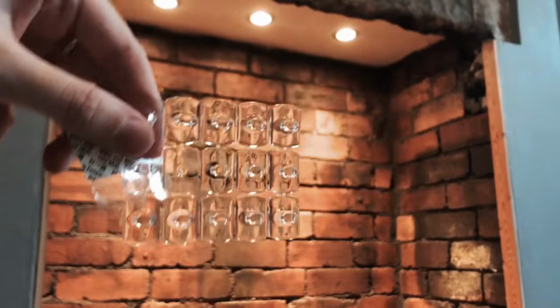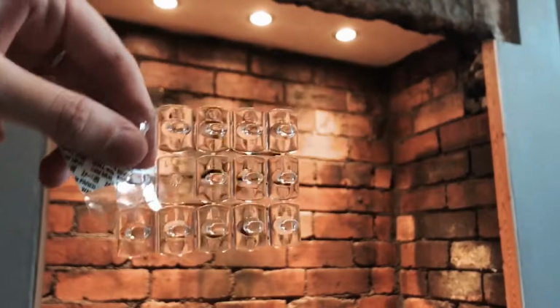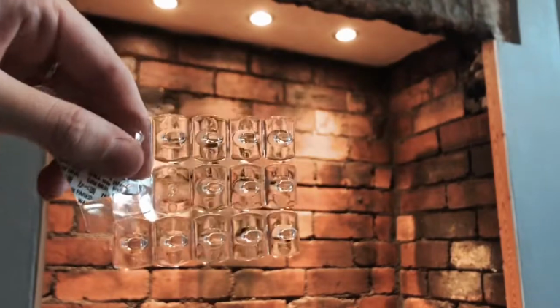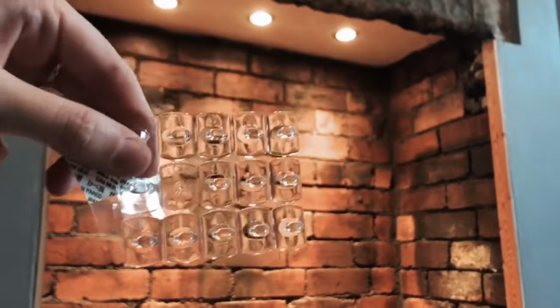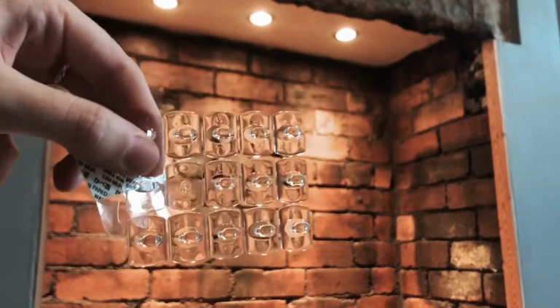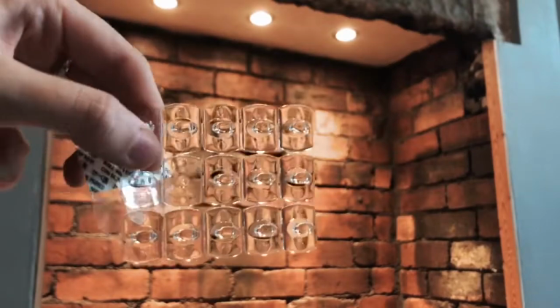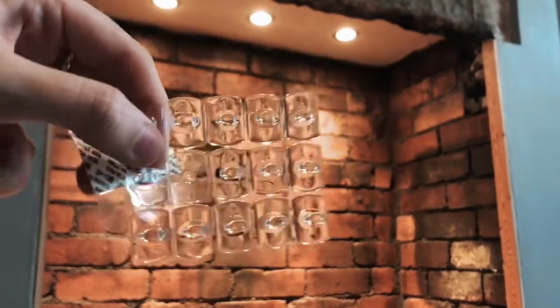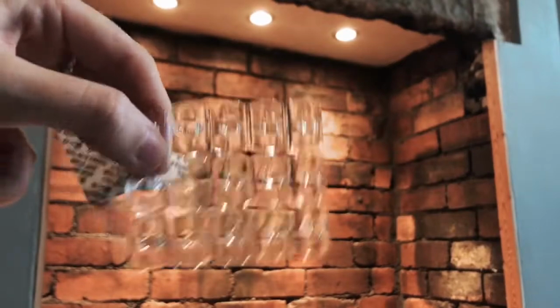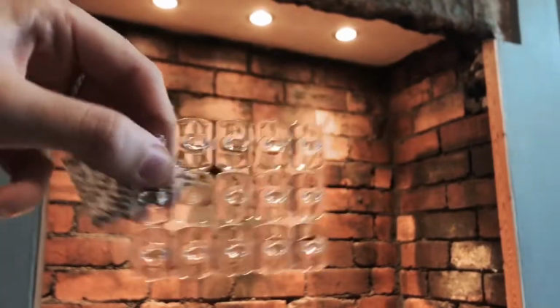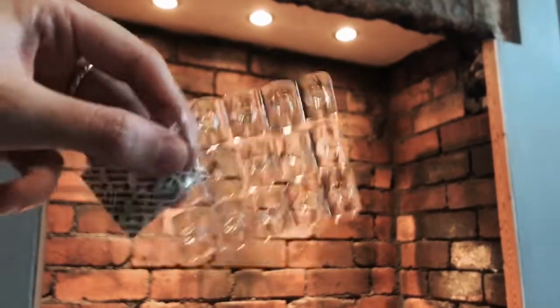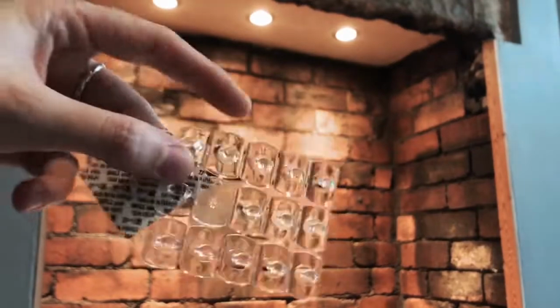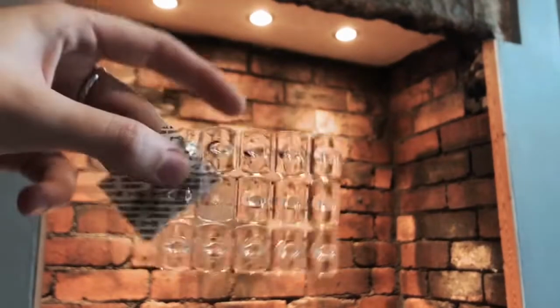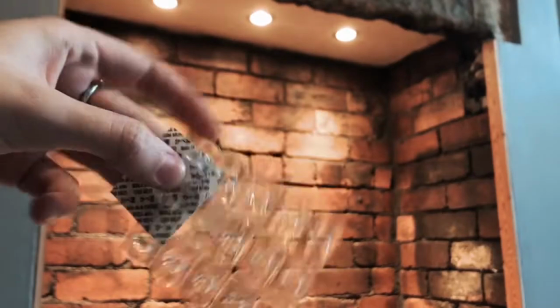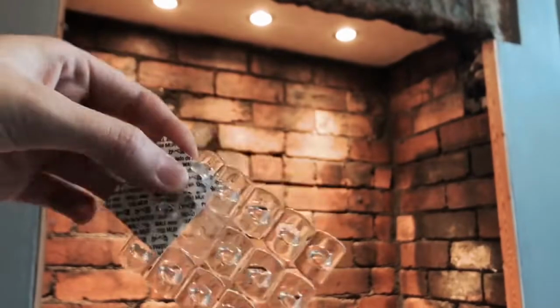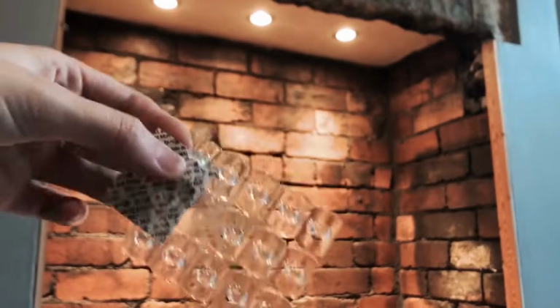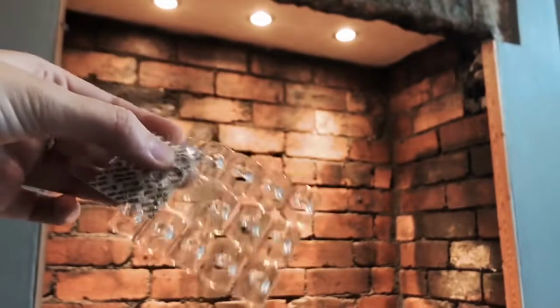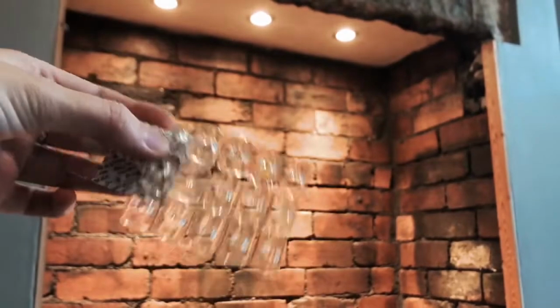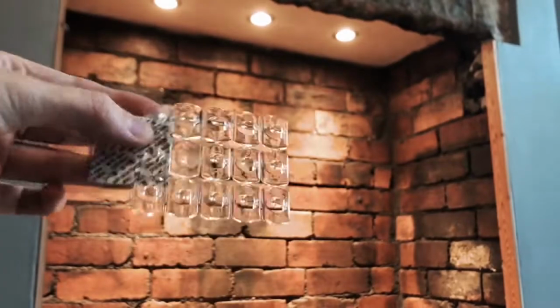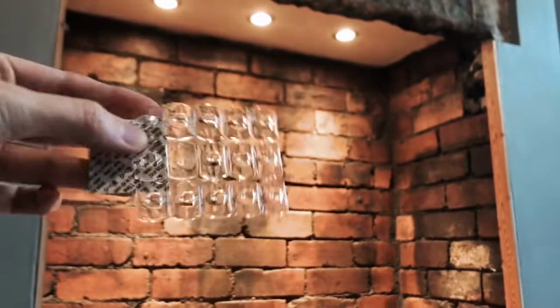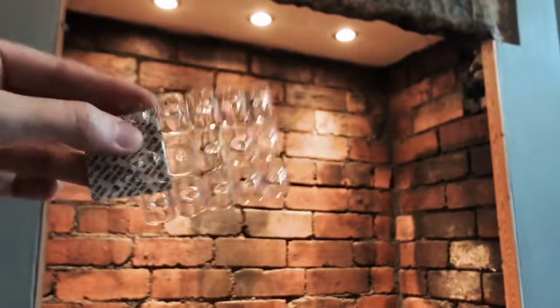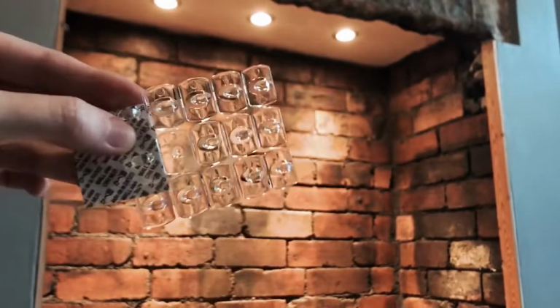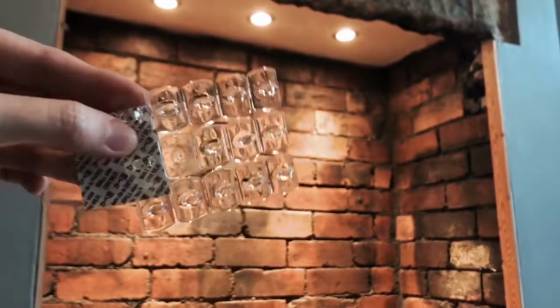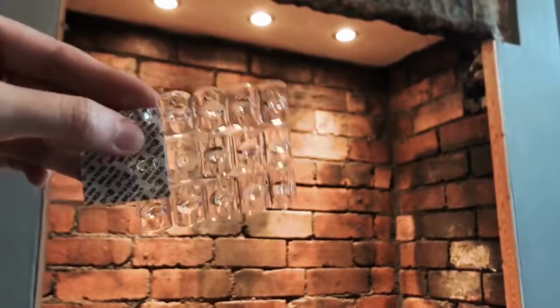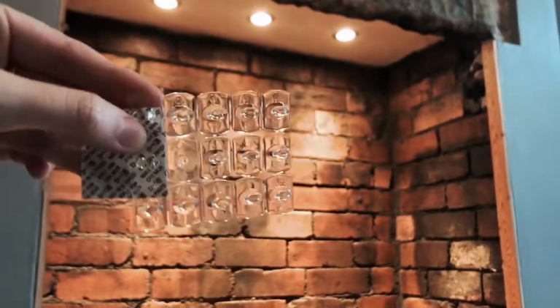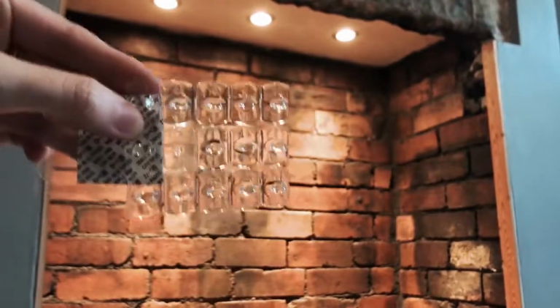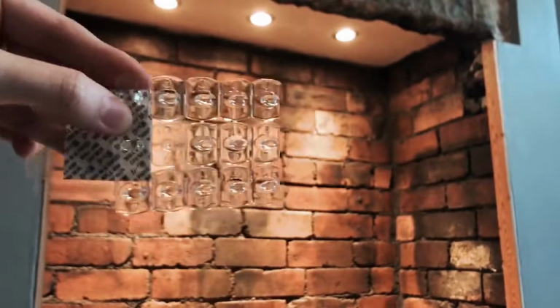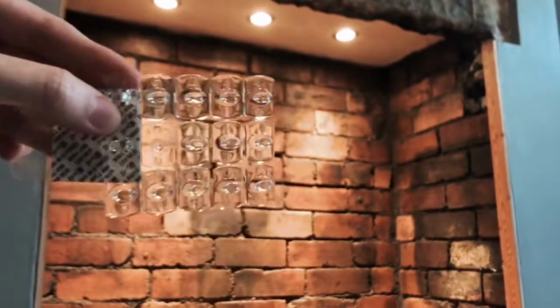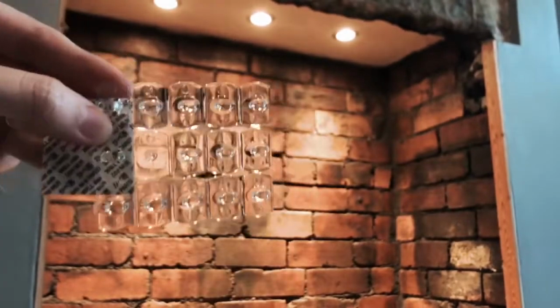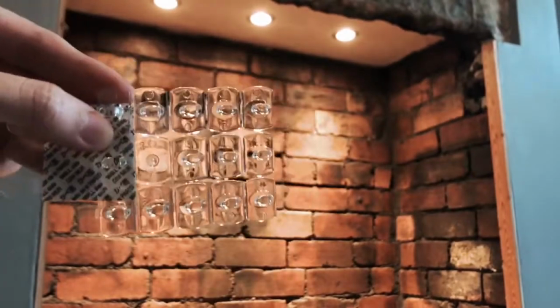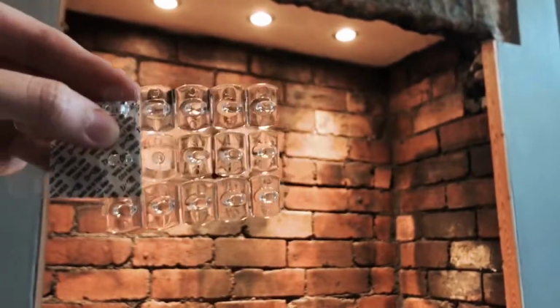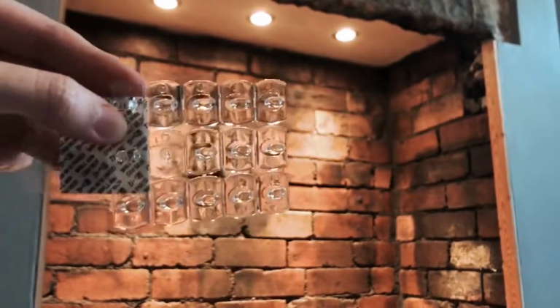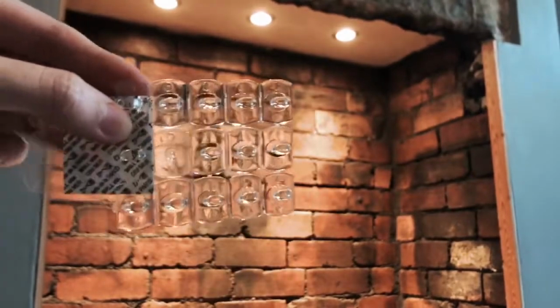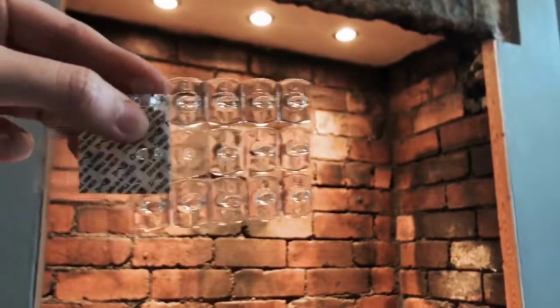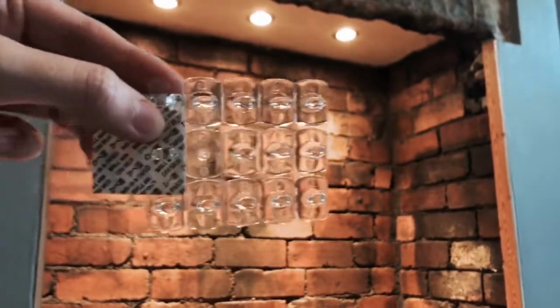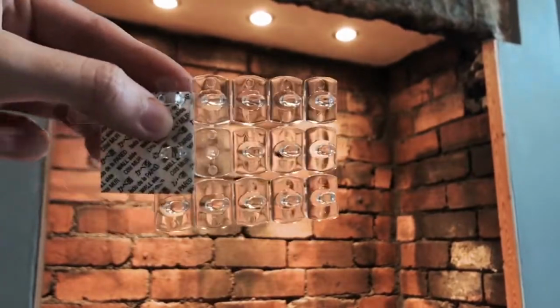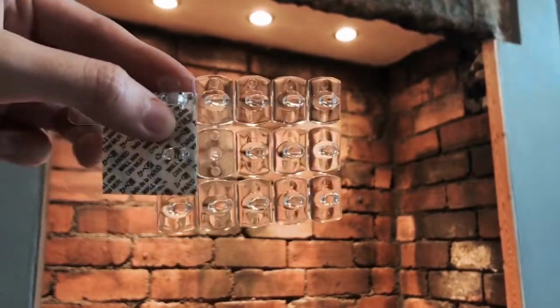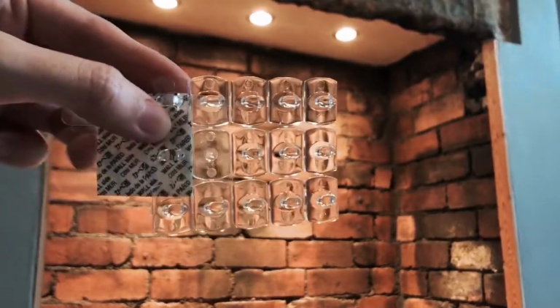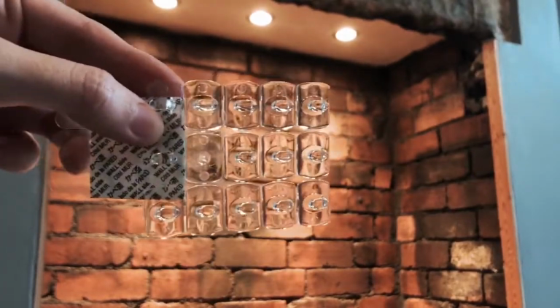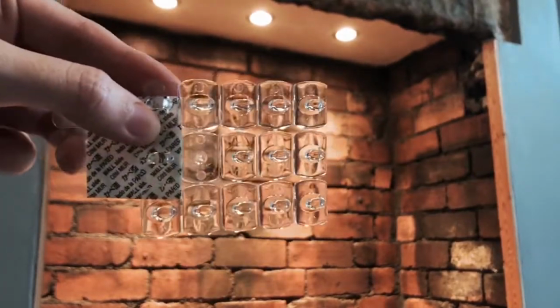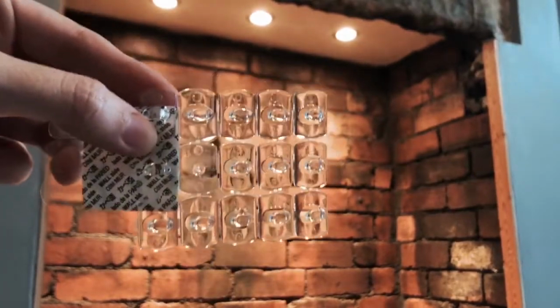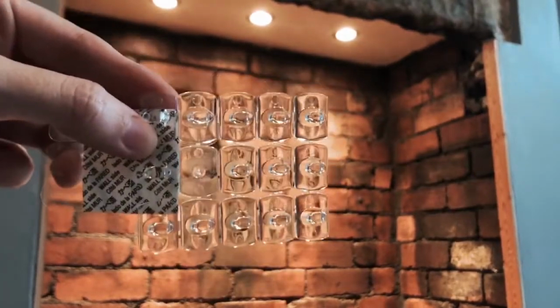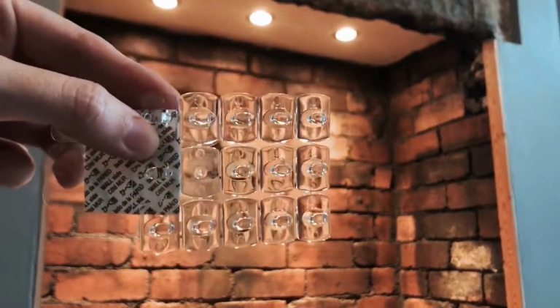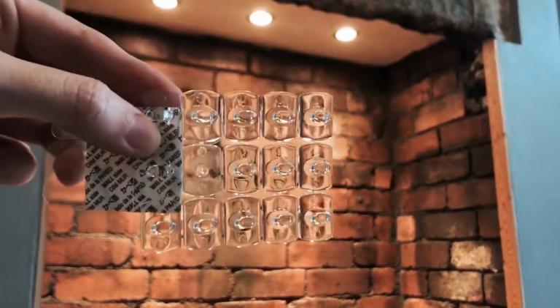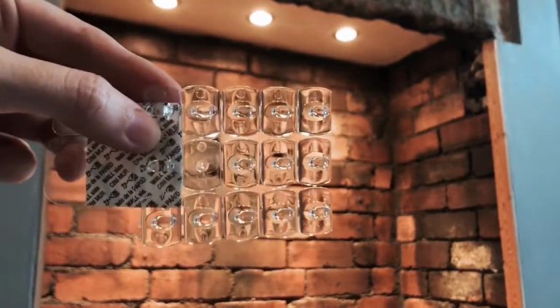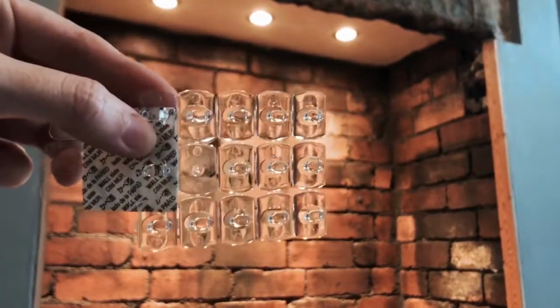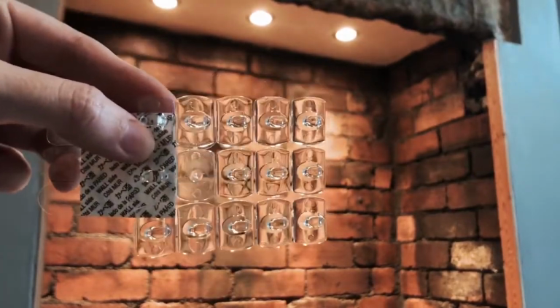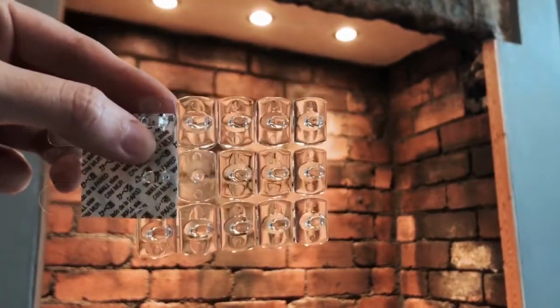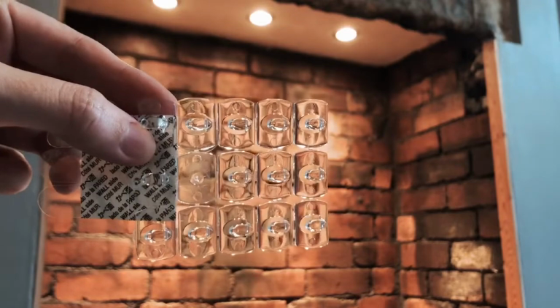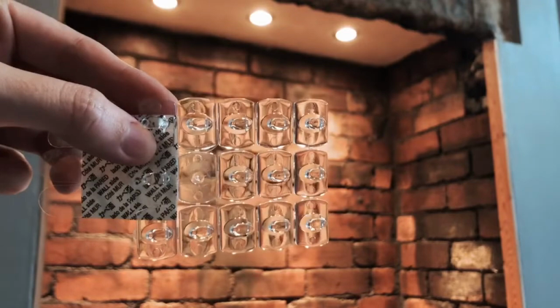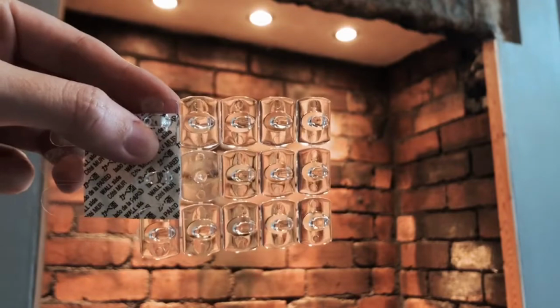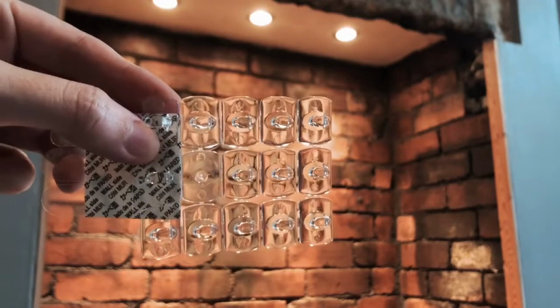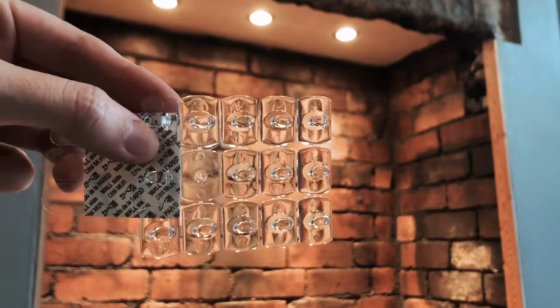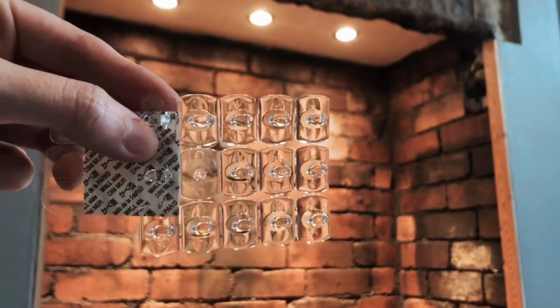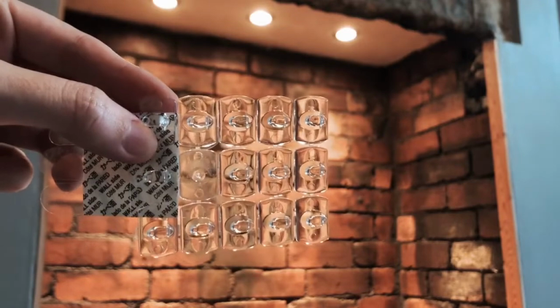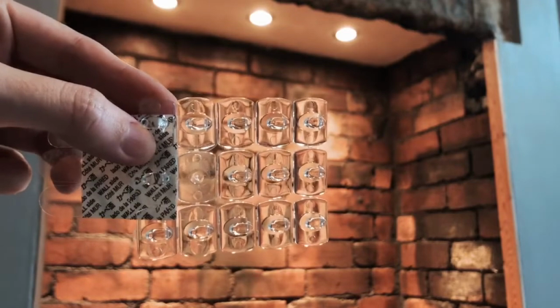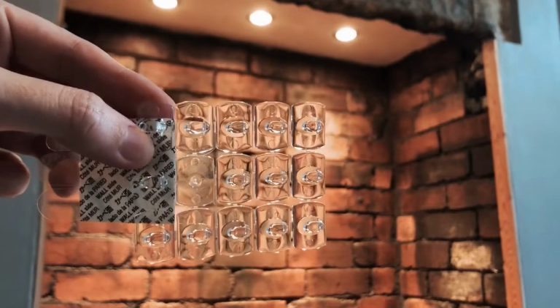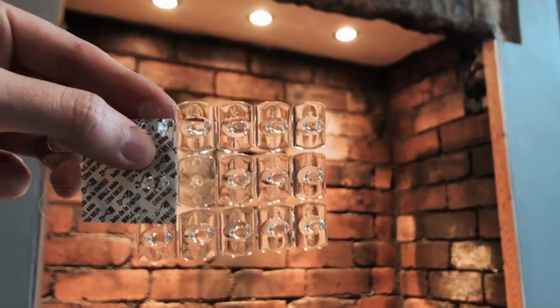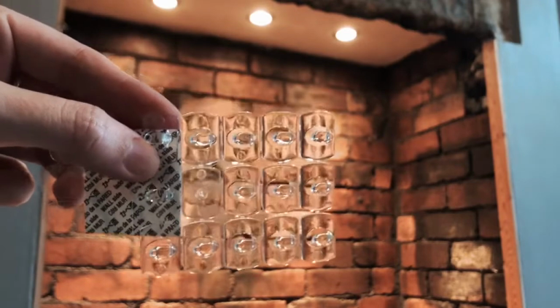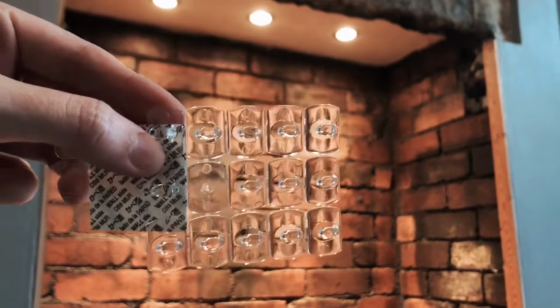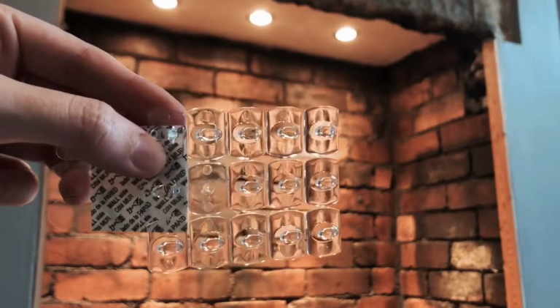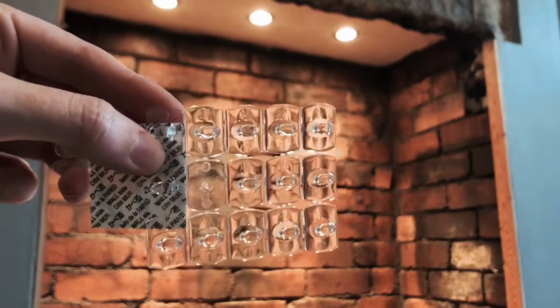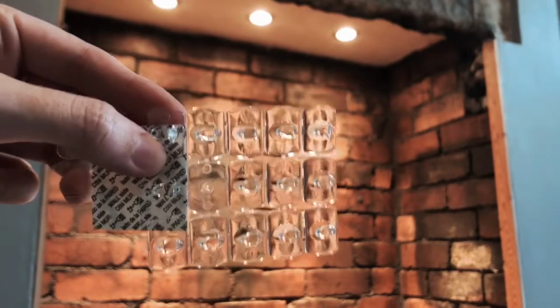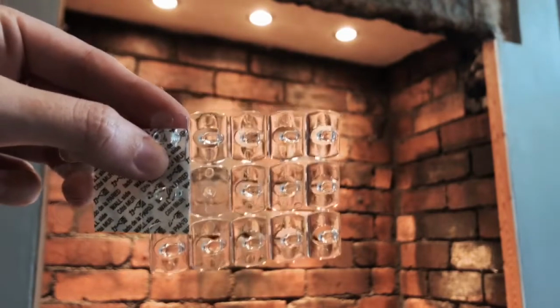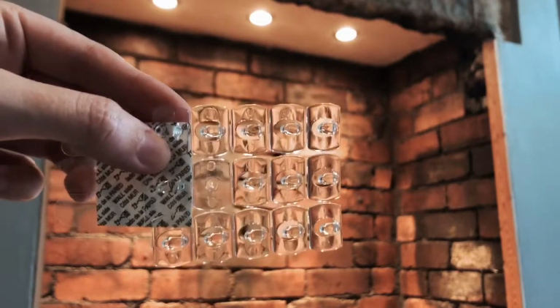I've got these command hooks that I'm going to use to put up the pumpkin garland because it's really easy to use.